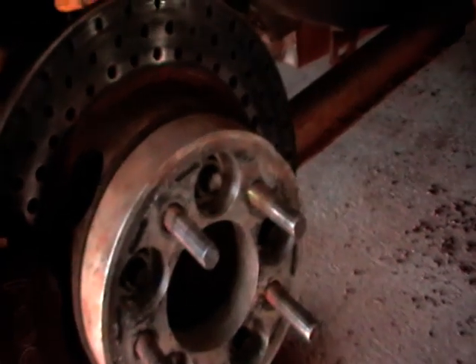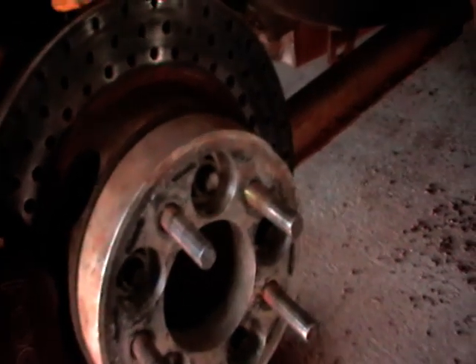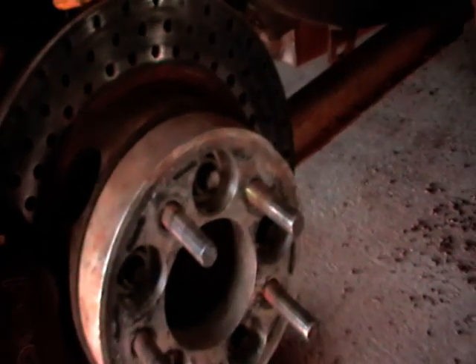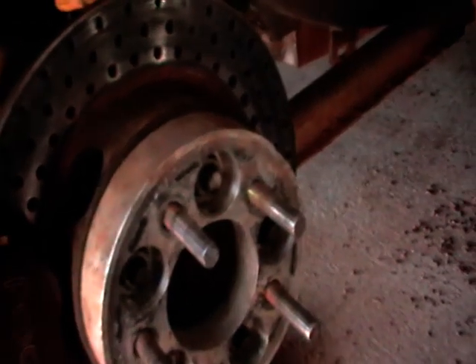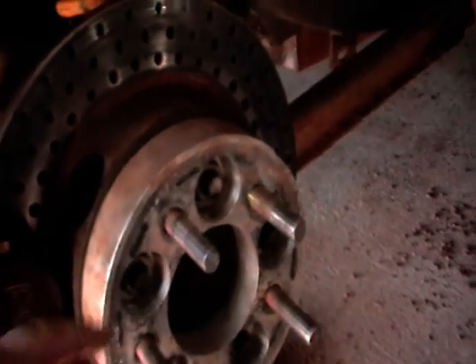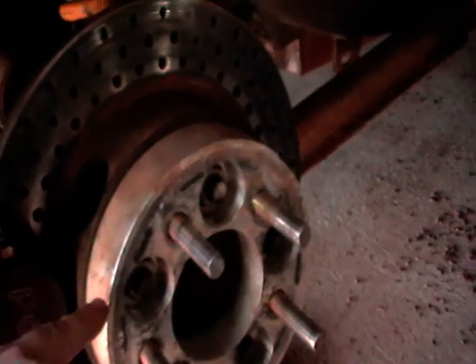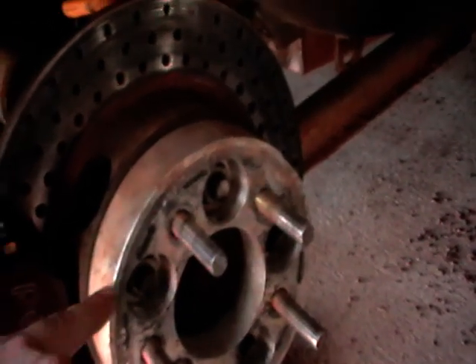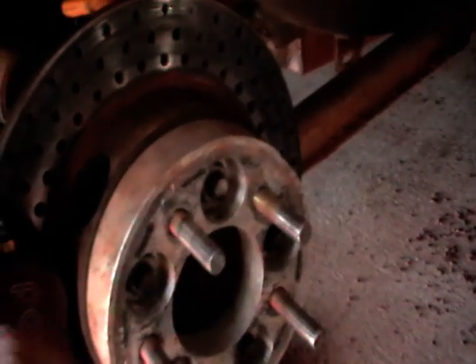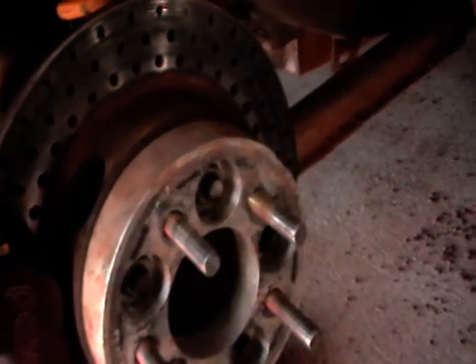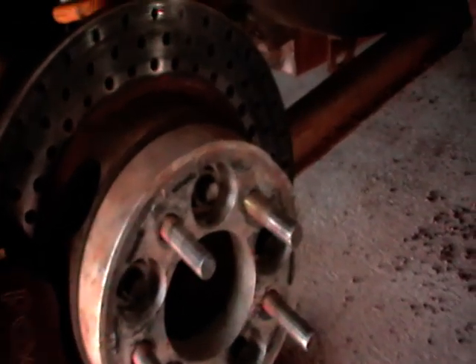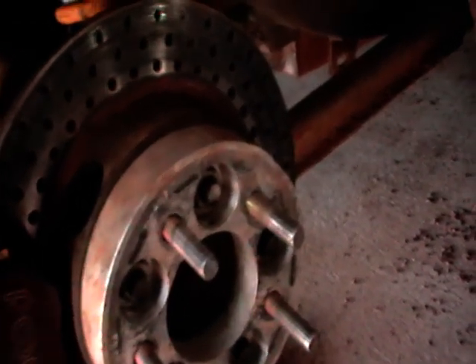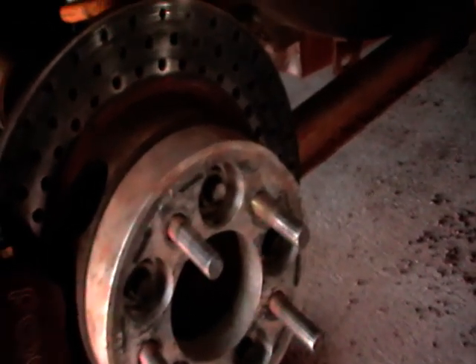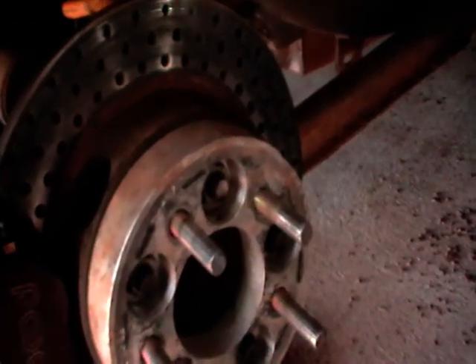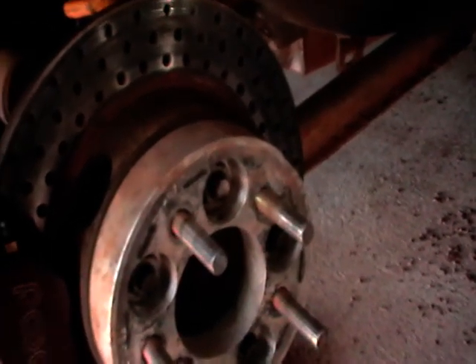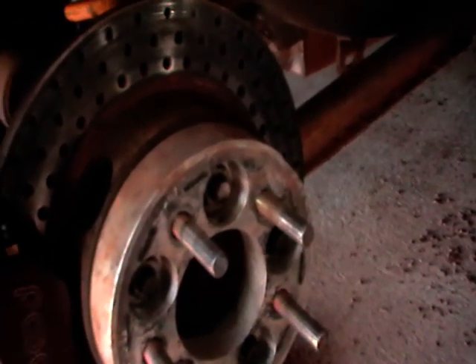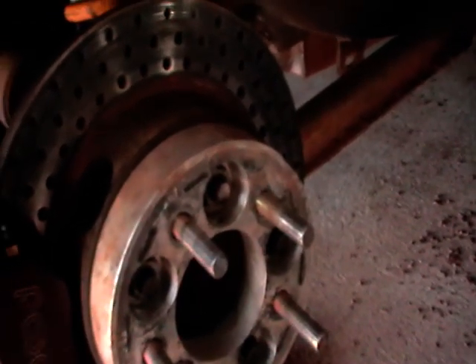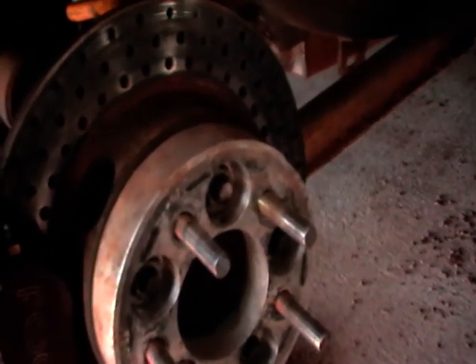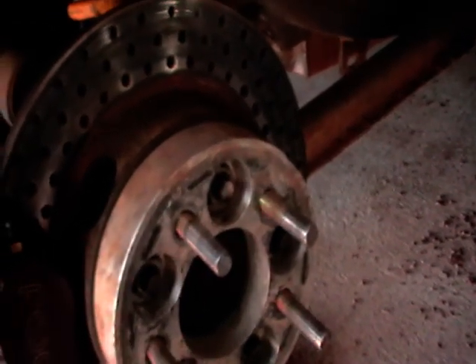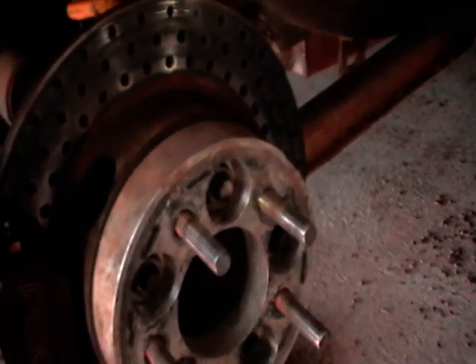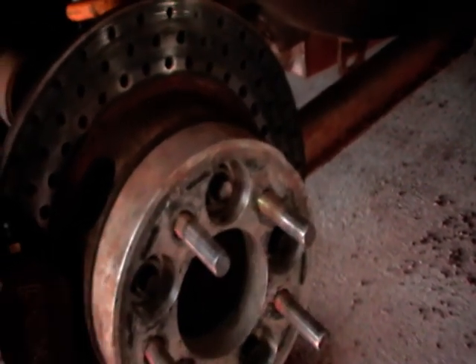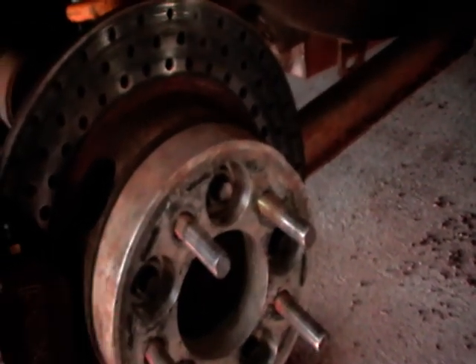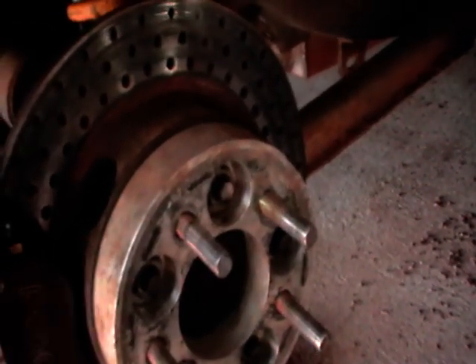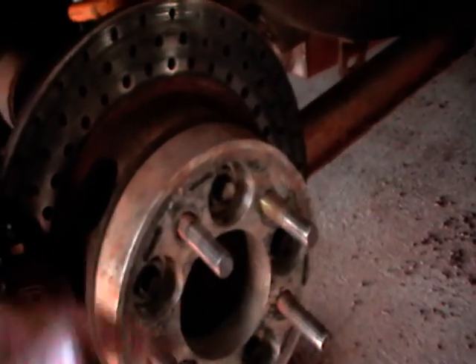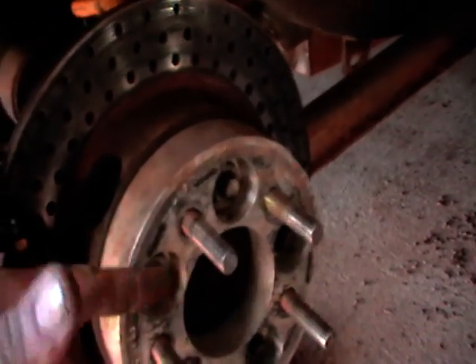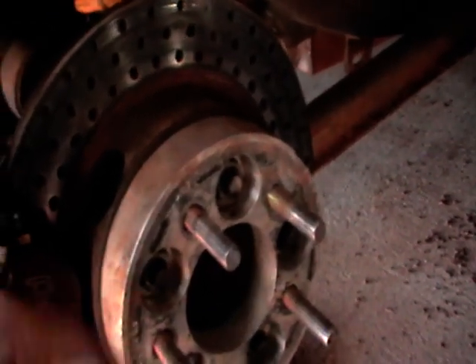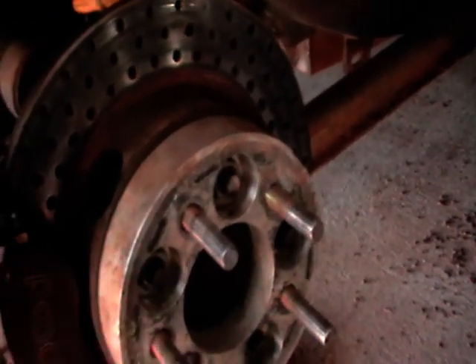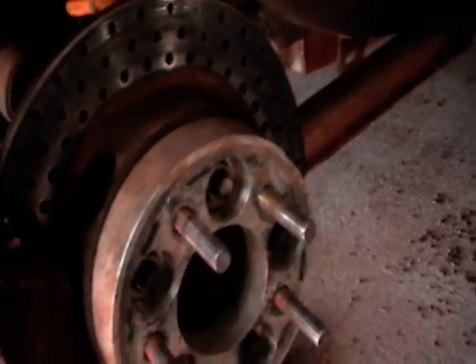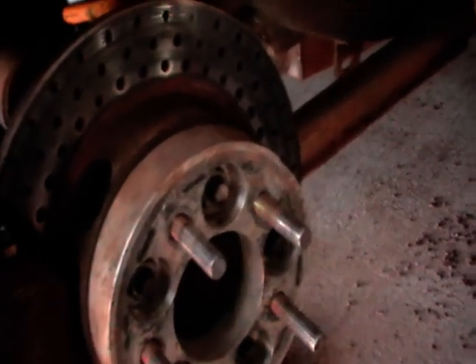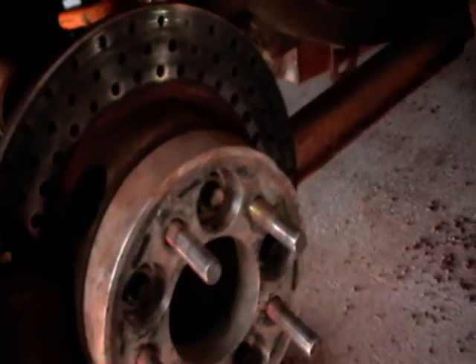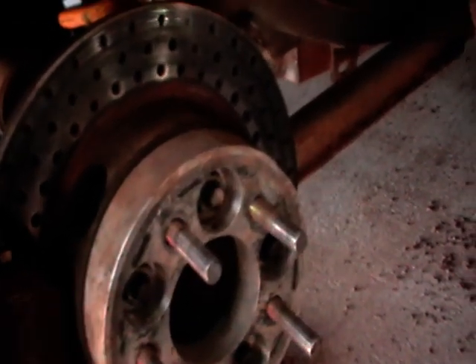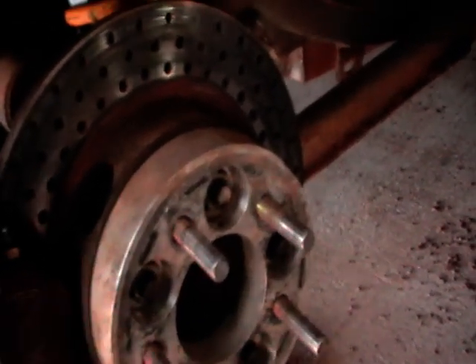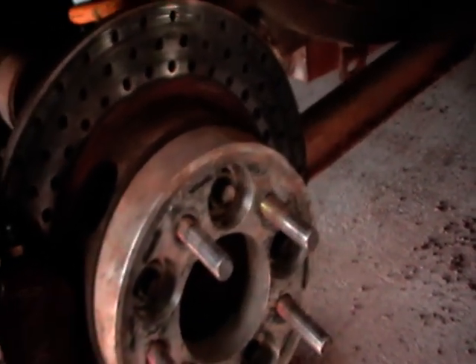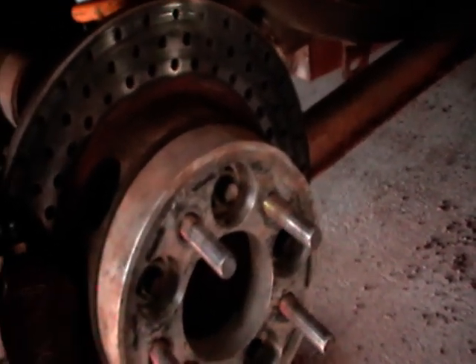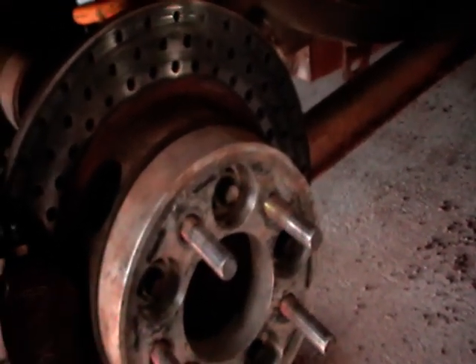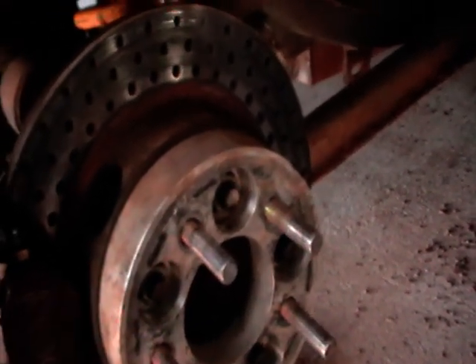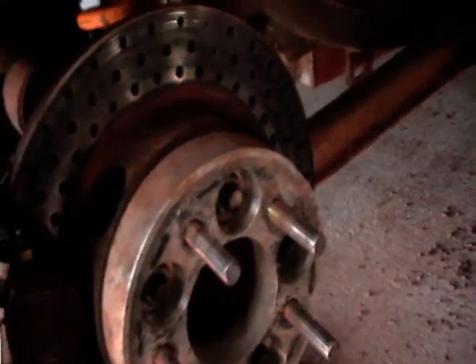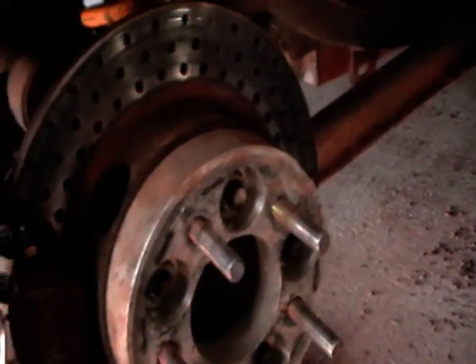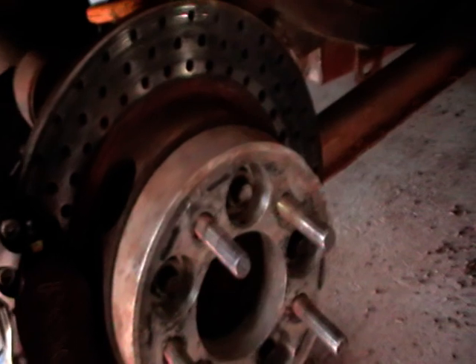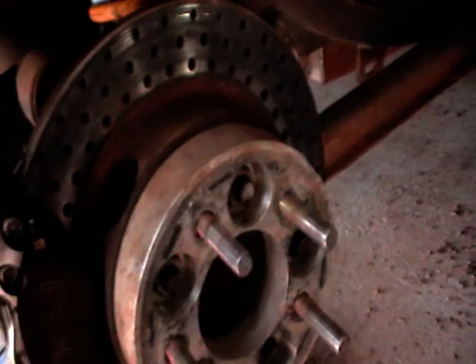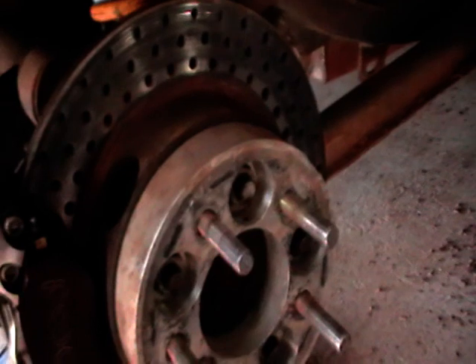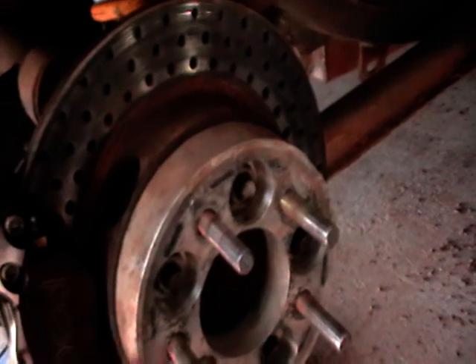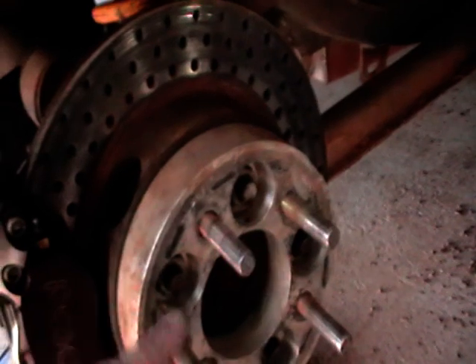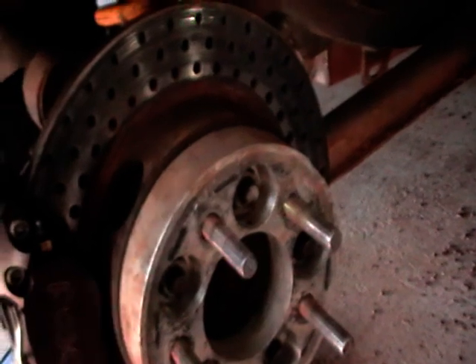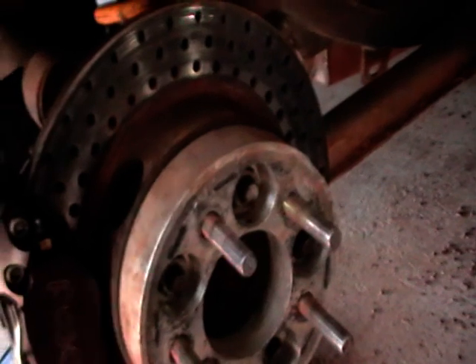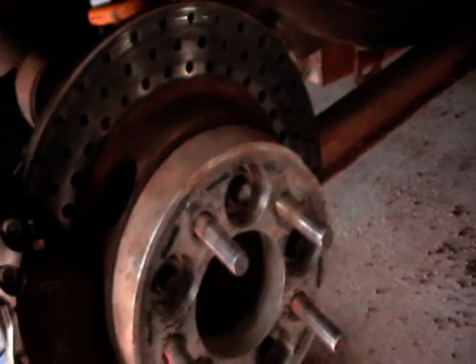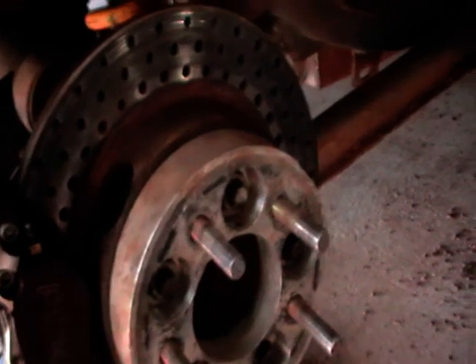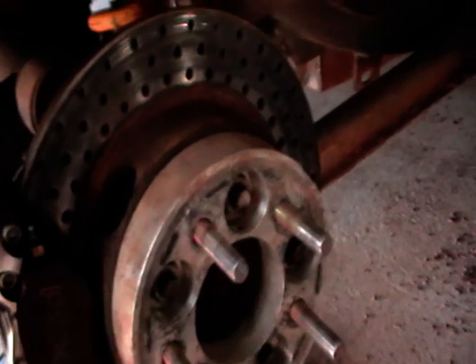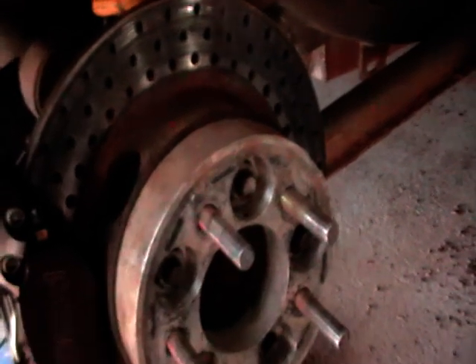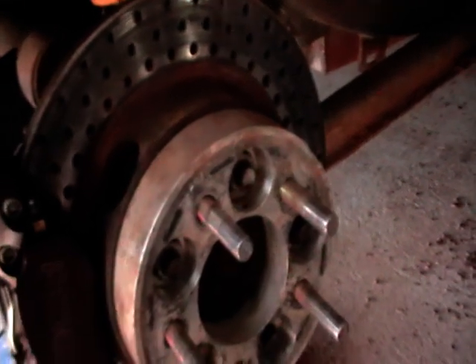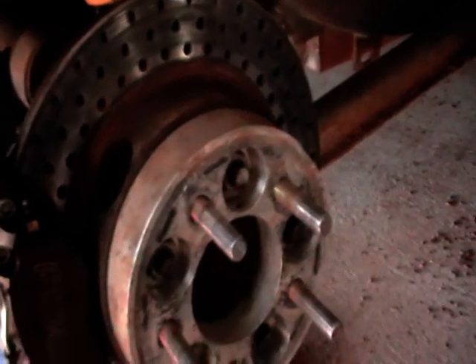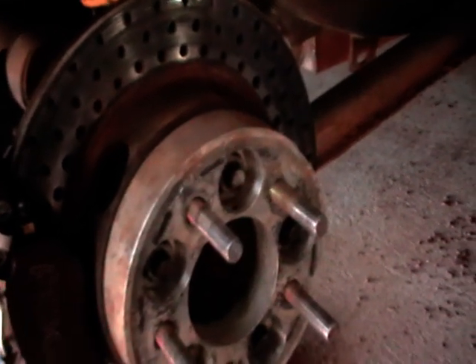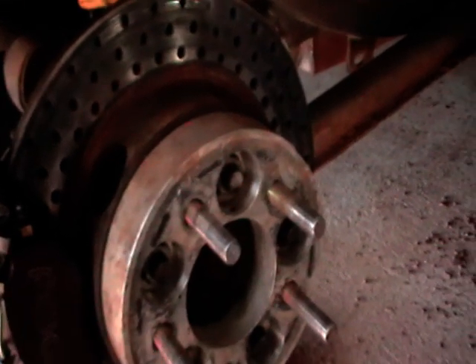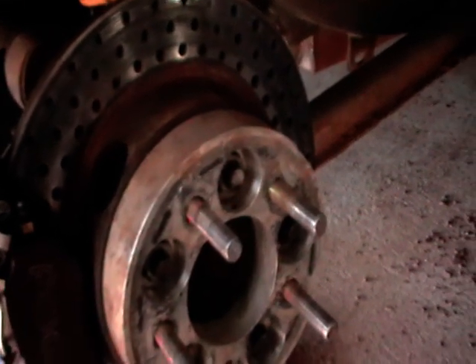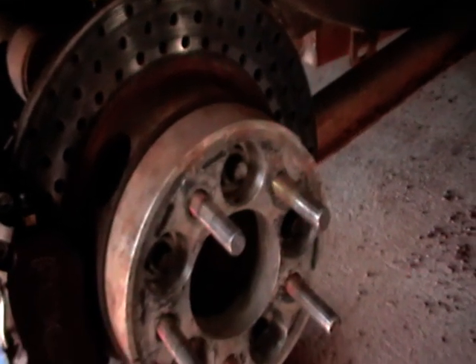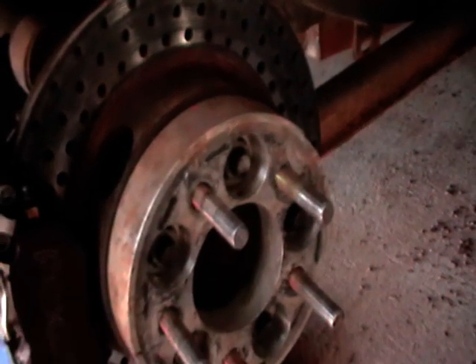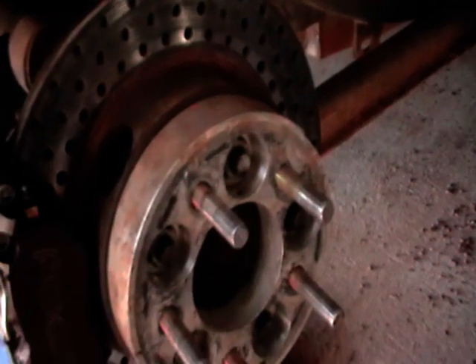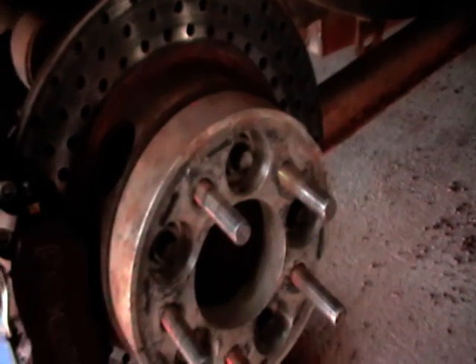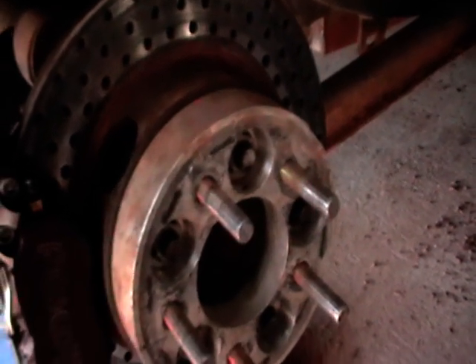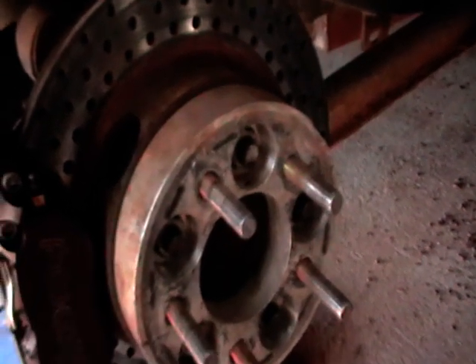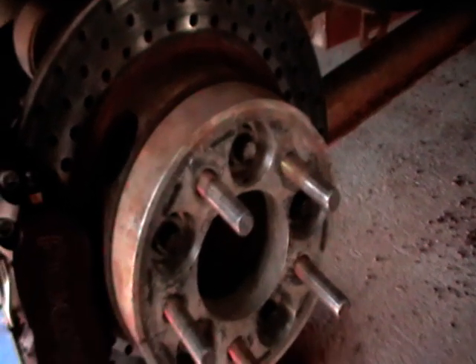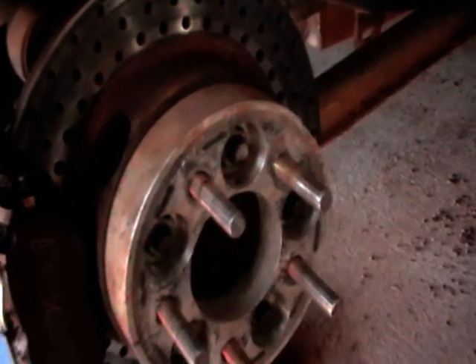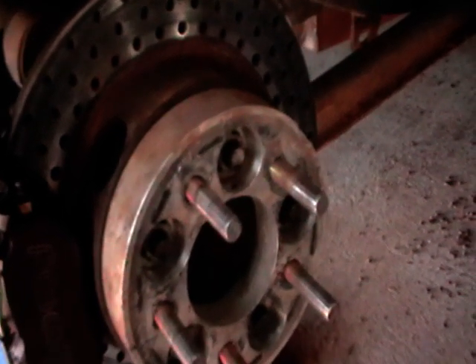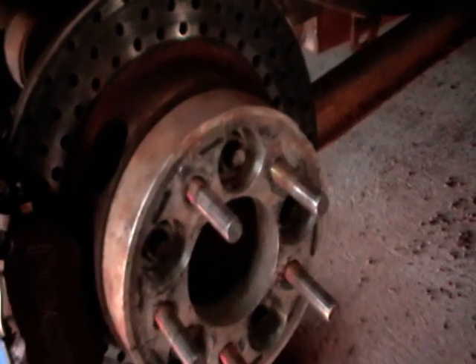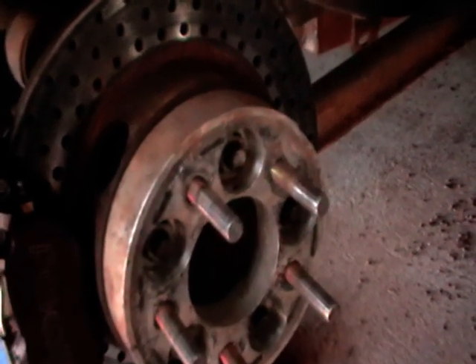So this is the finished product, how they look. This has been used, tested, race proven and still going strong.